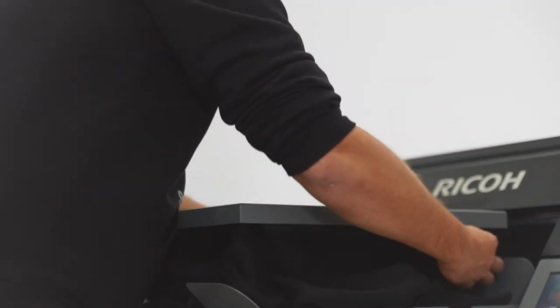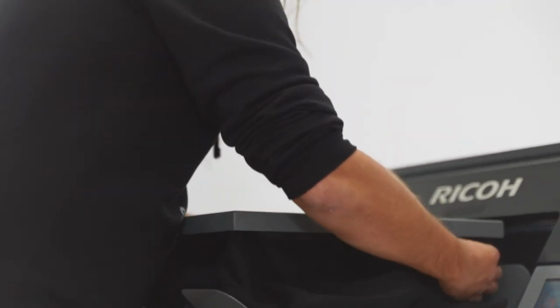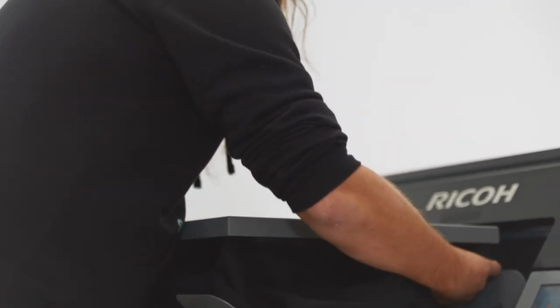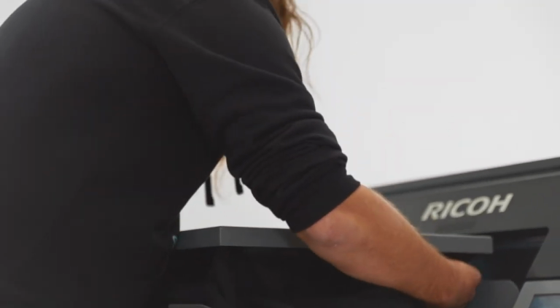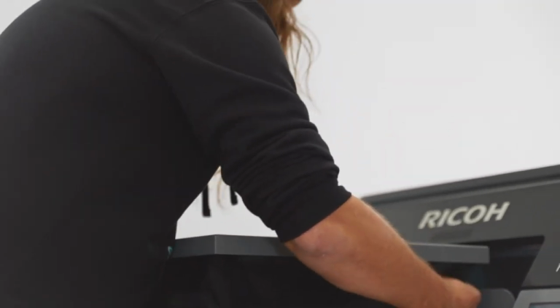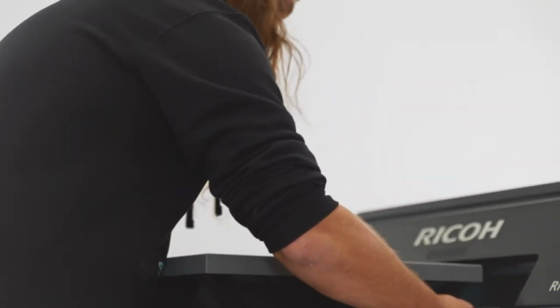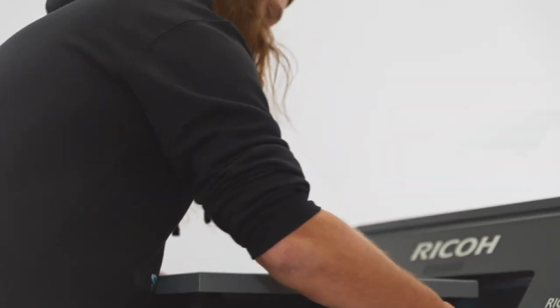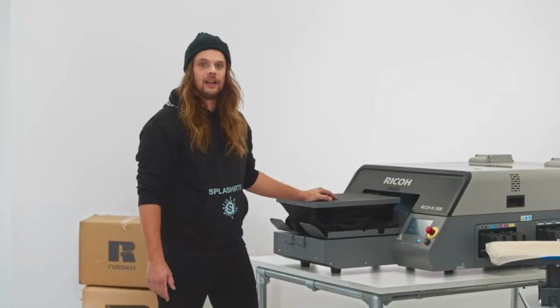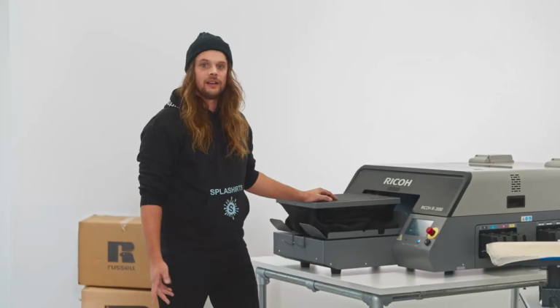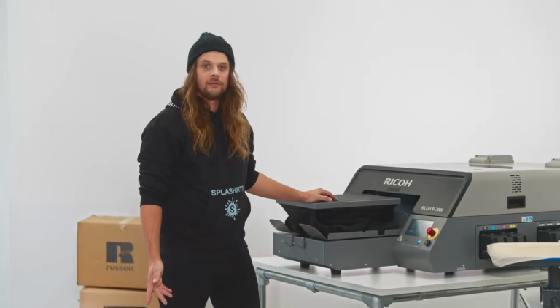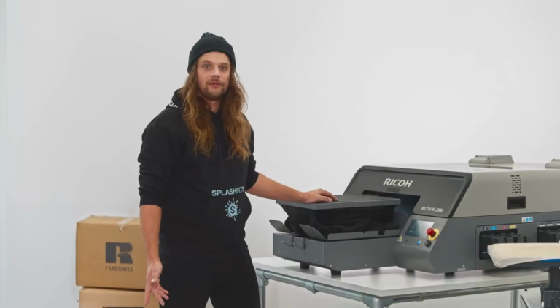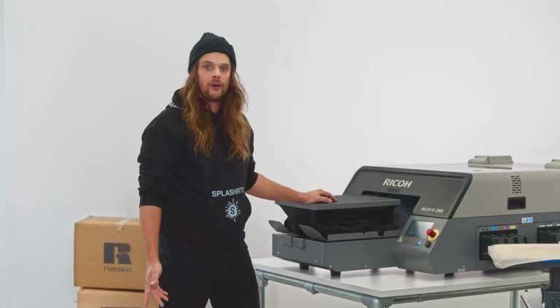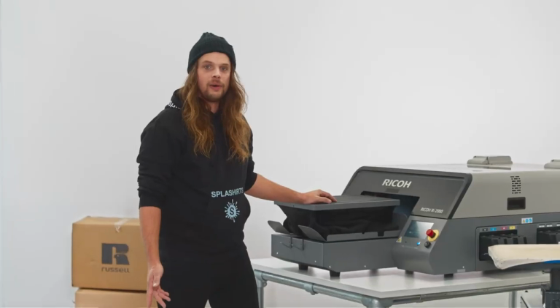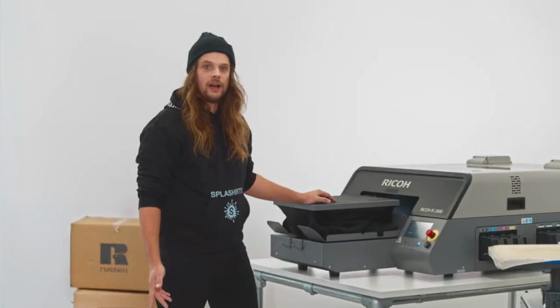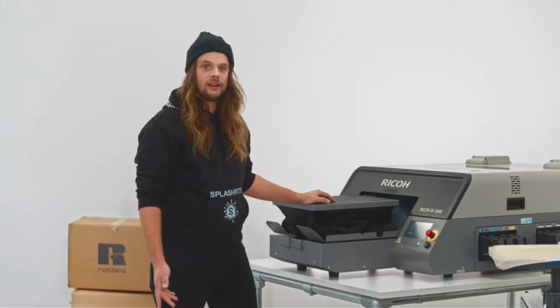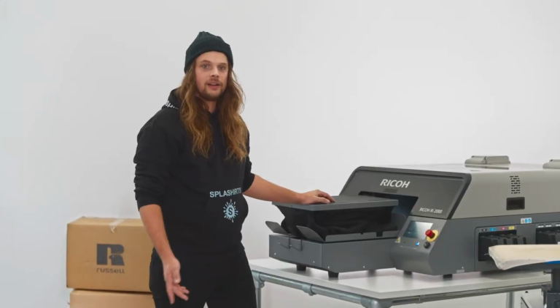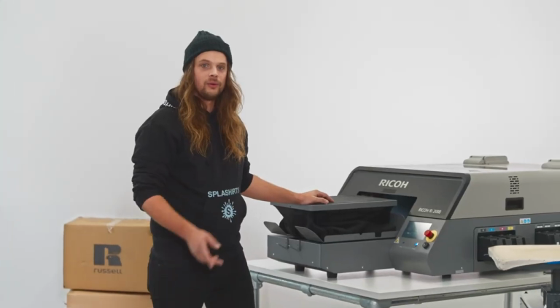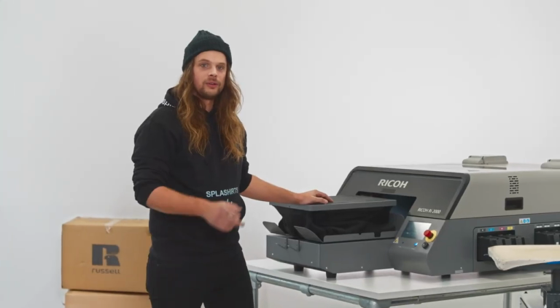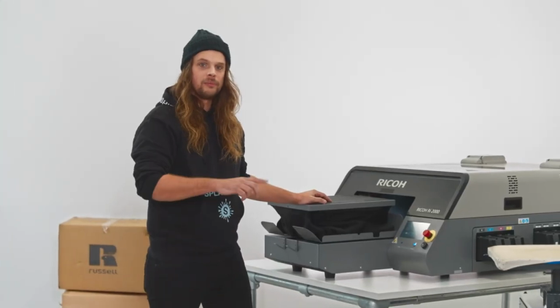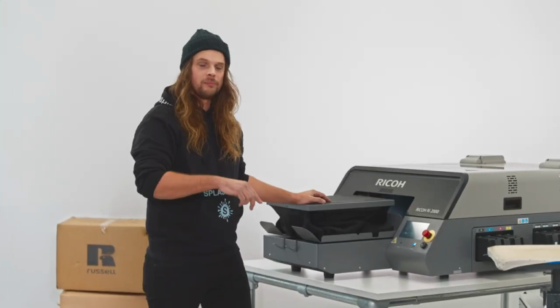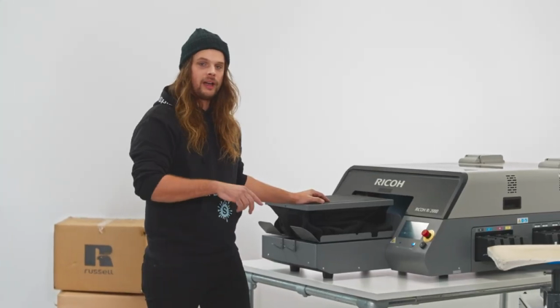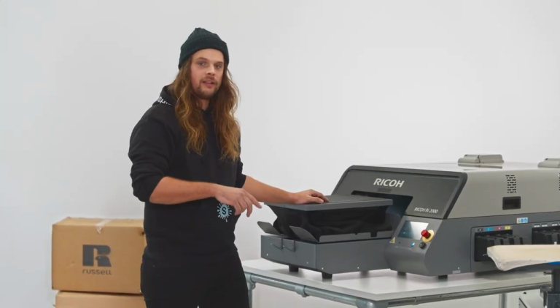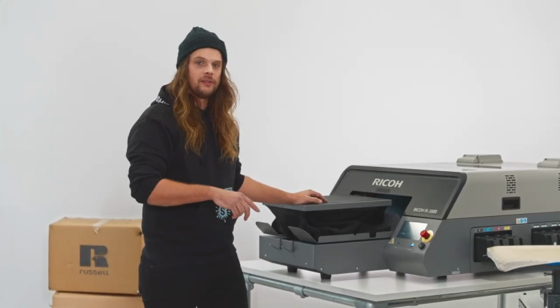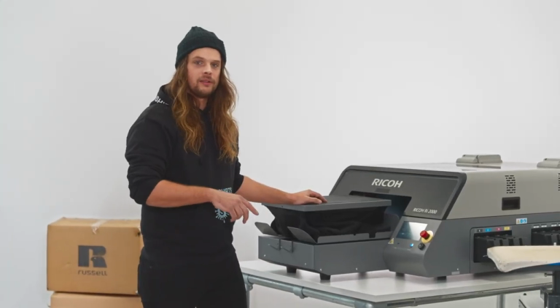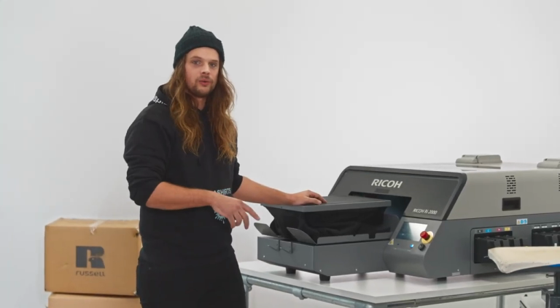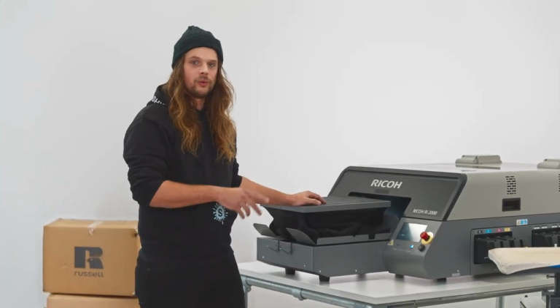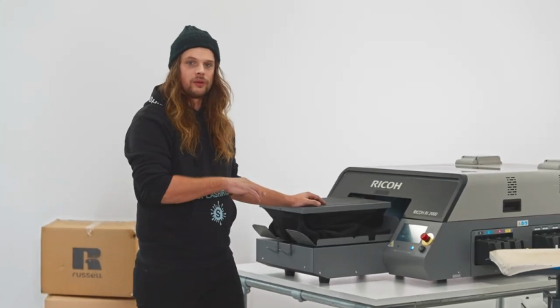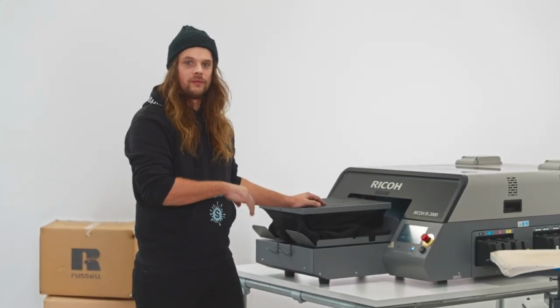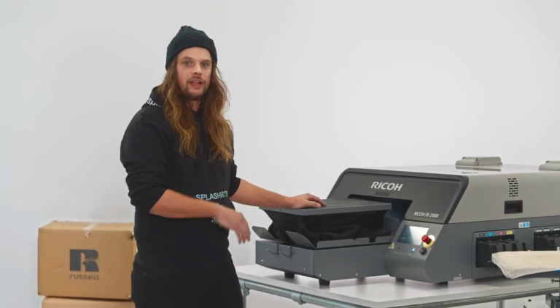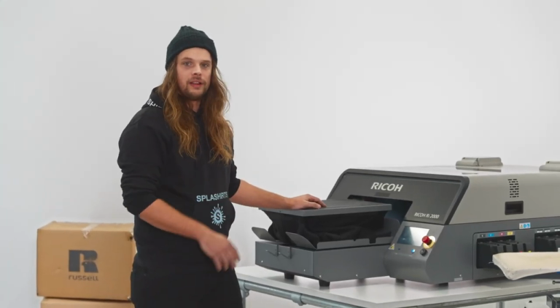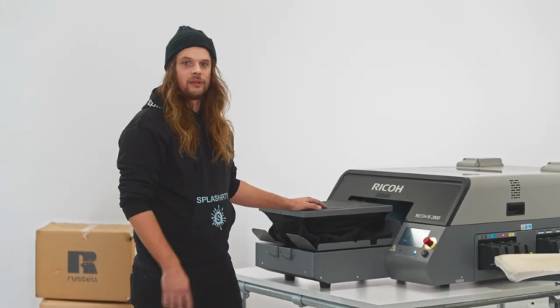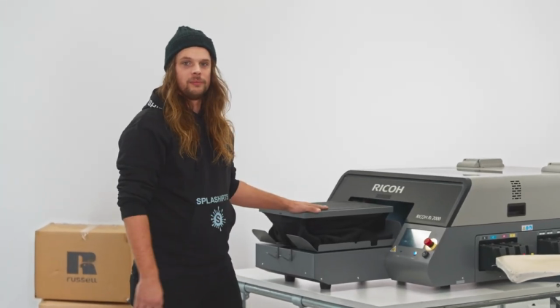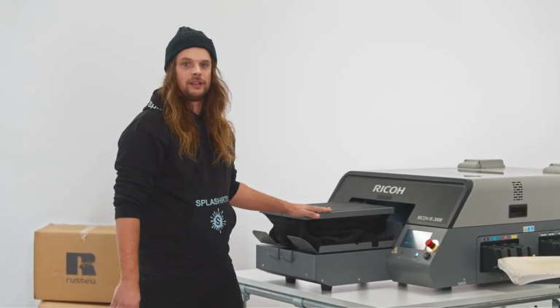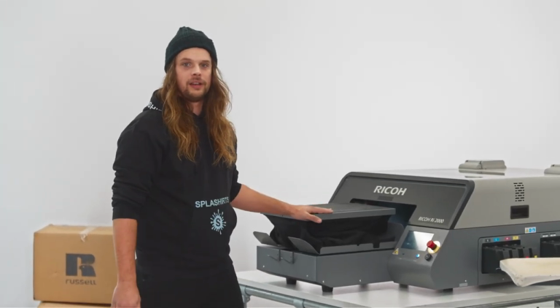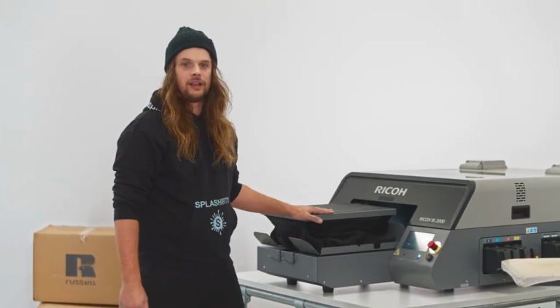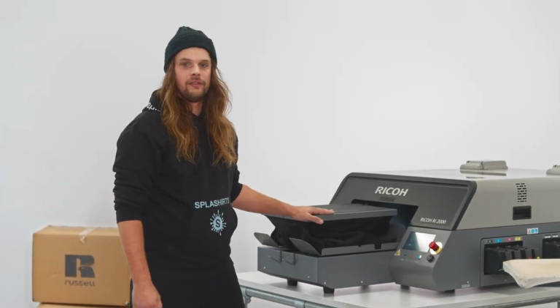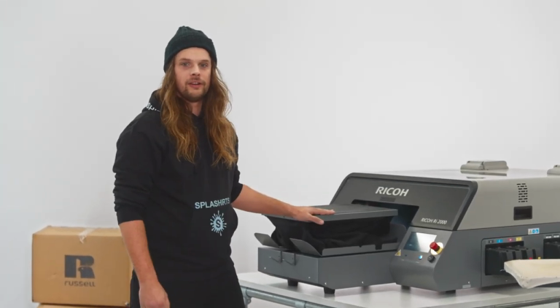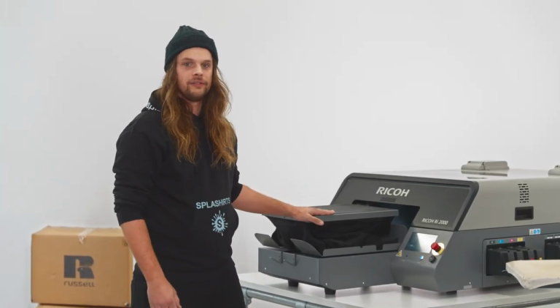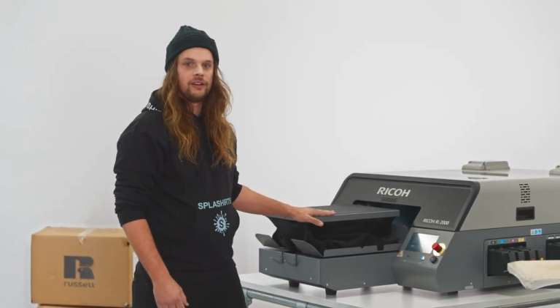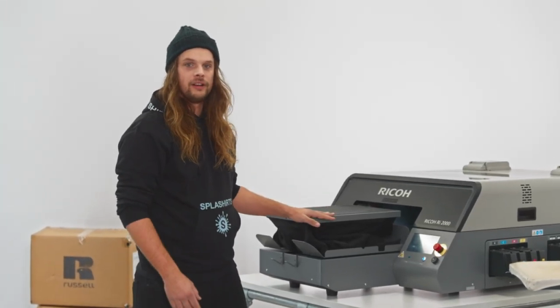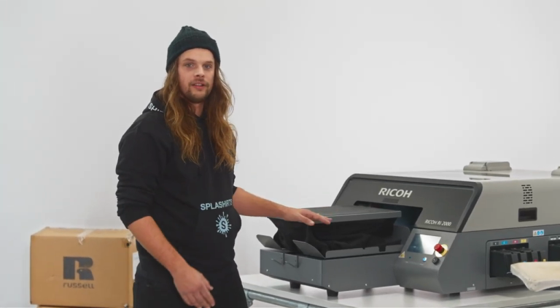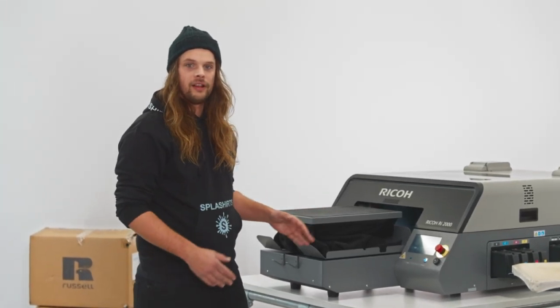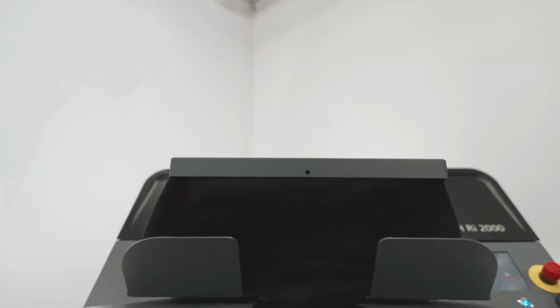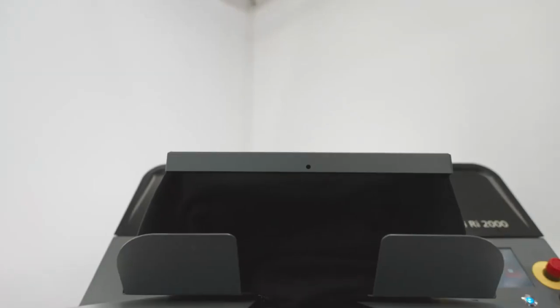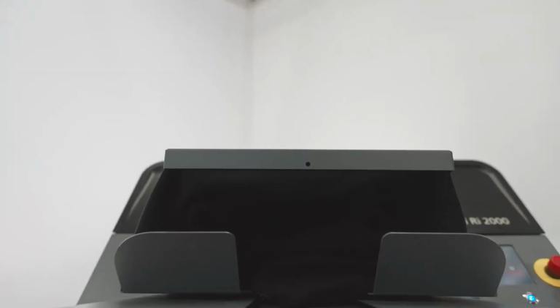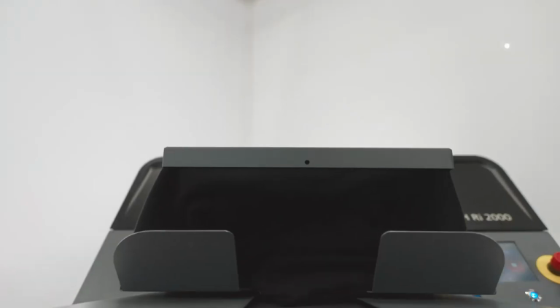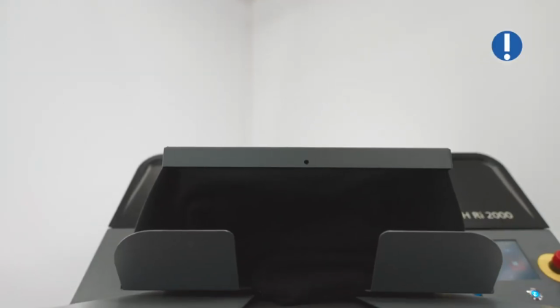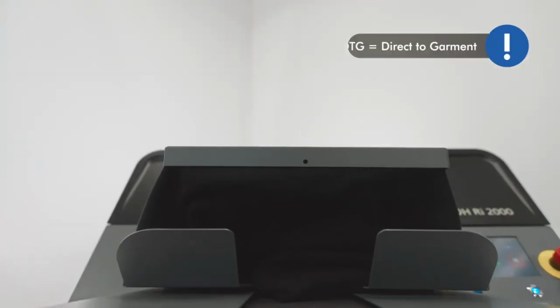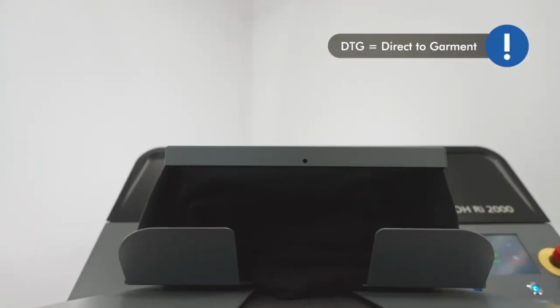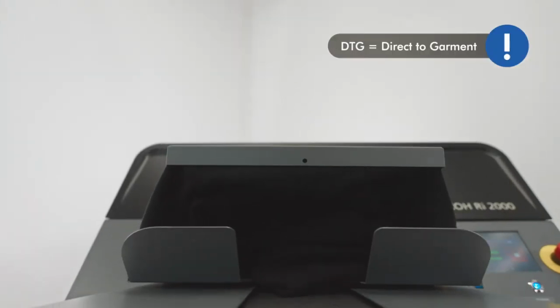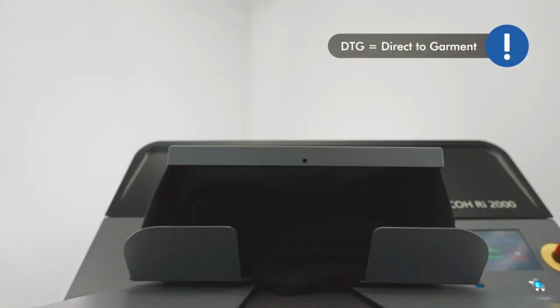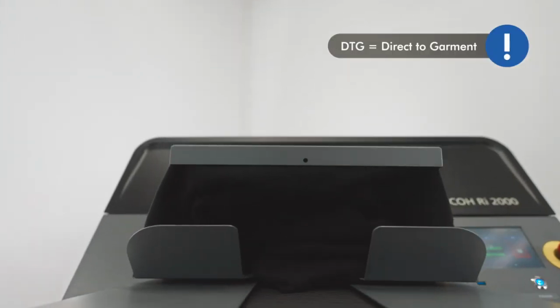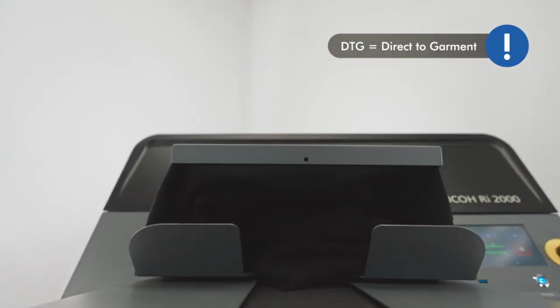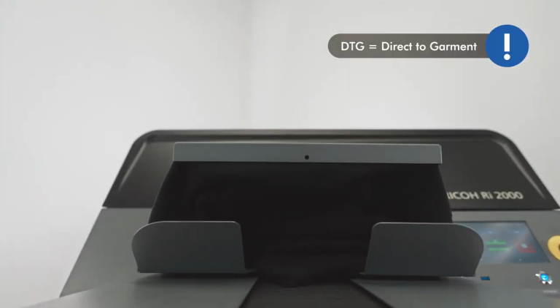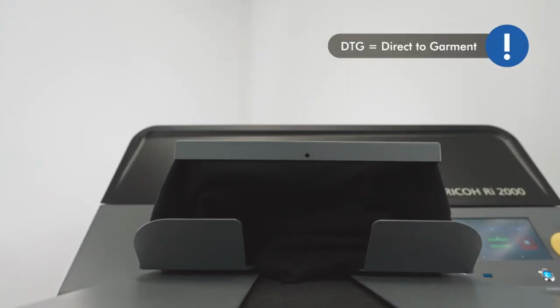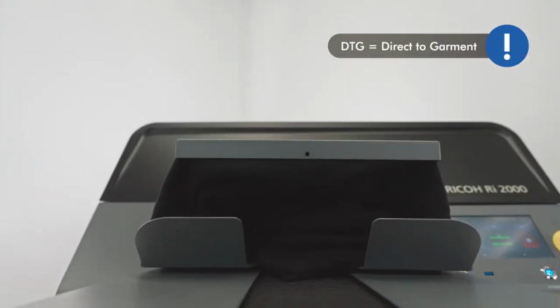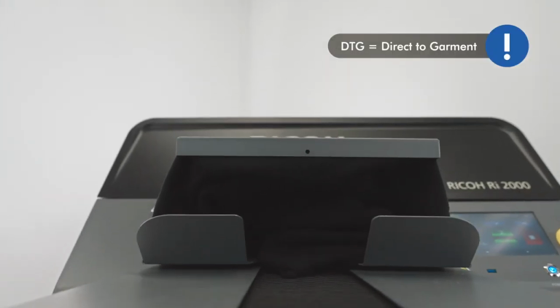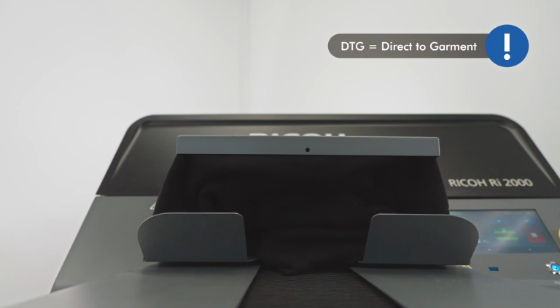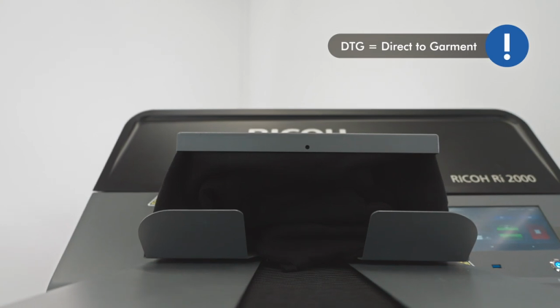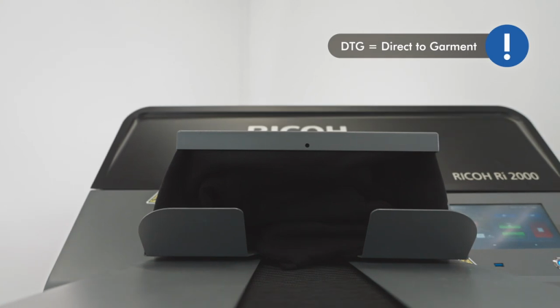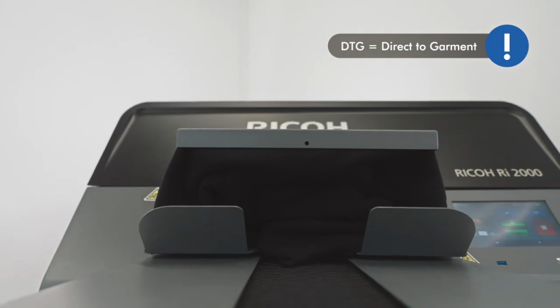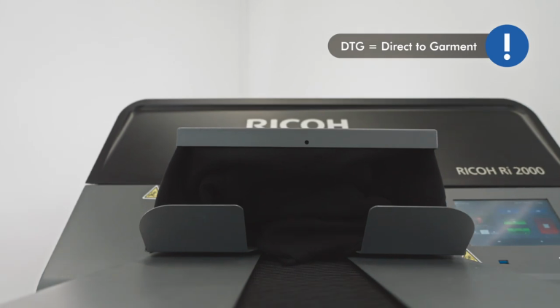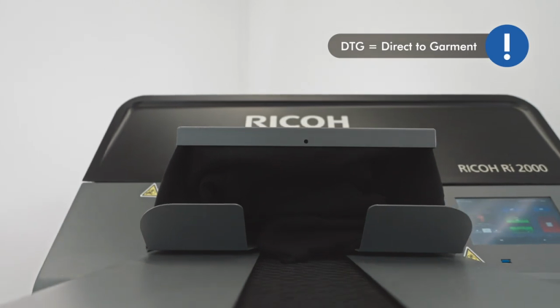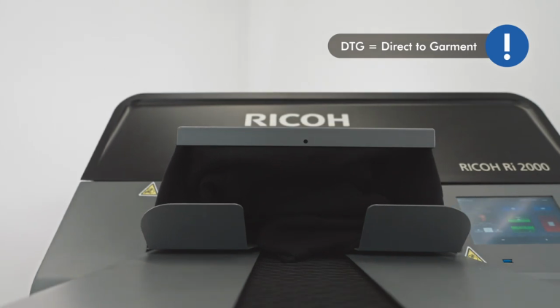After the pre-treatment and pressing, let's now start printing using the DTG or direct-to-garment process.